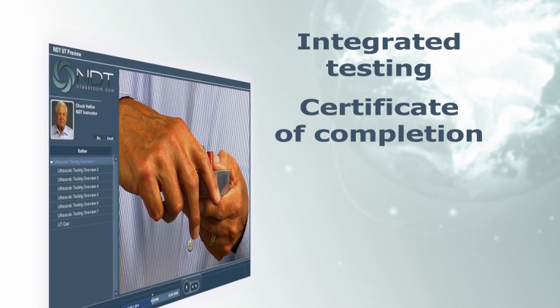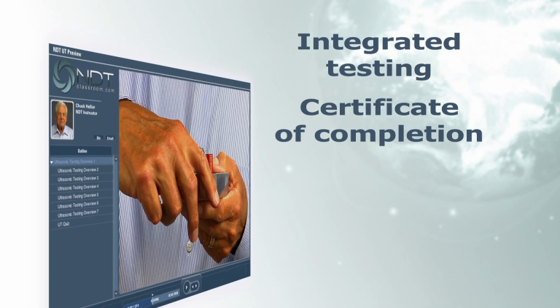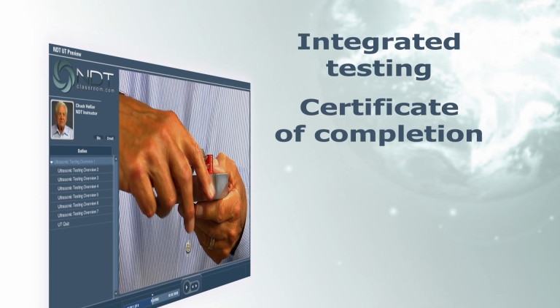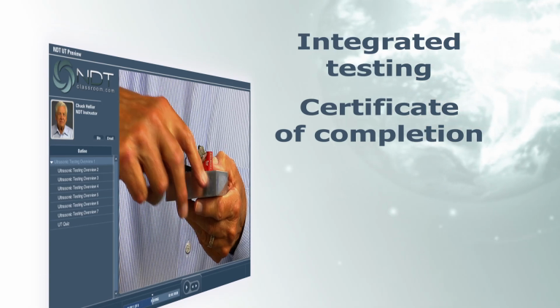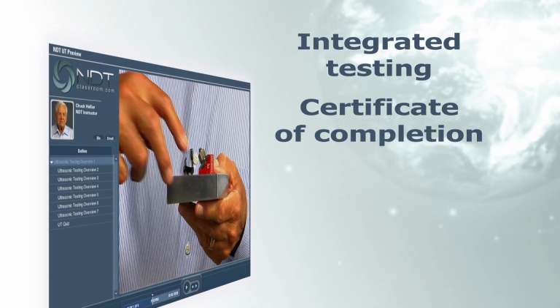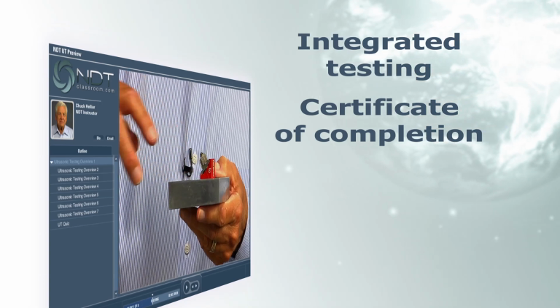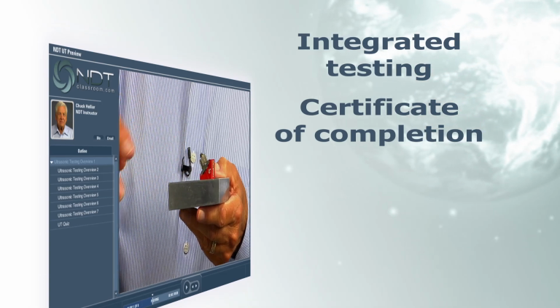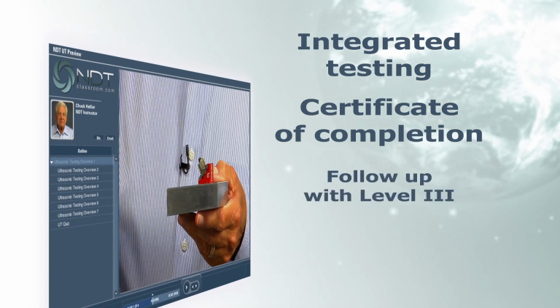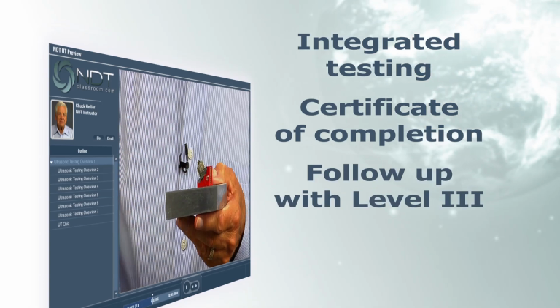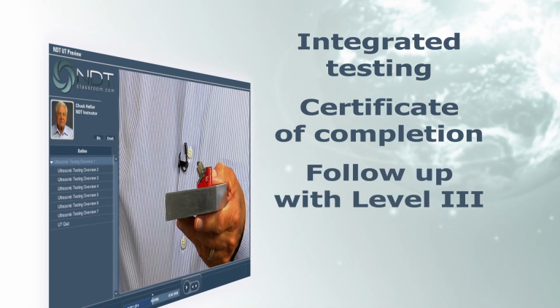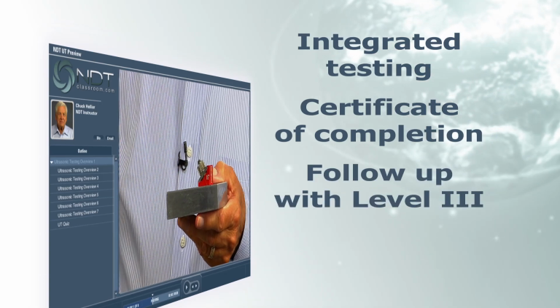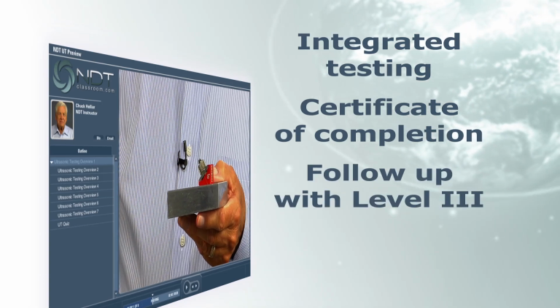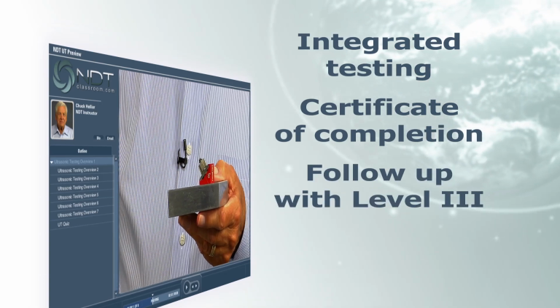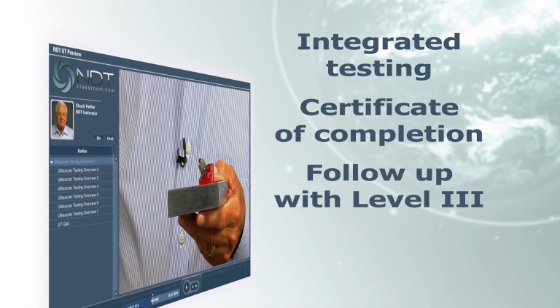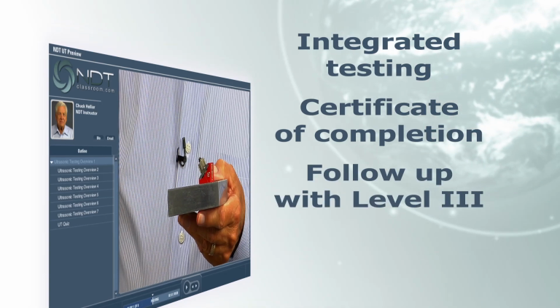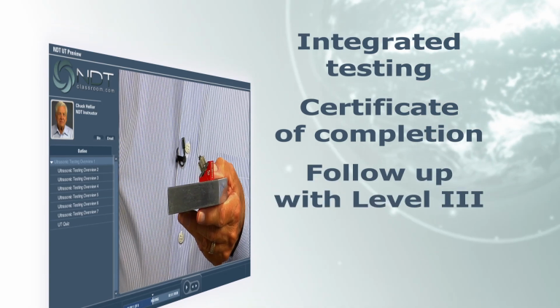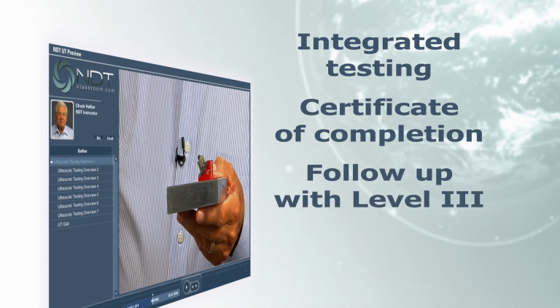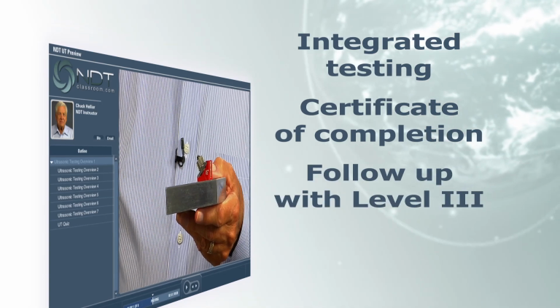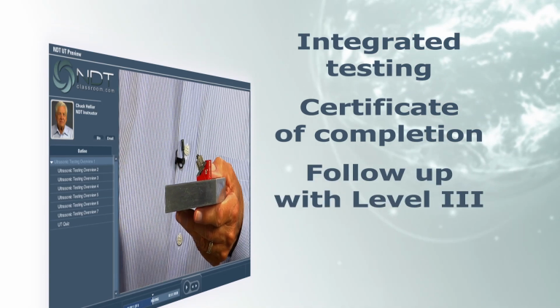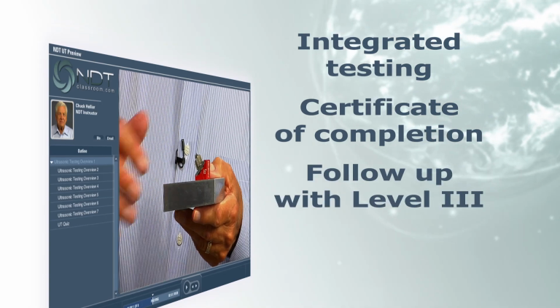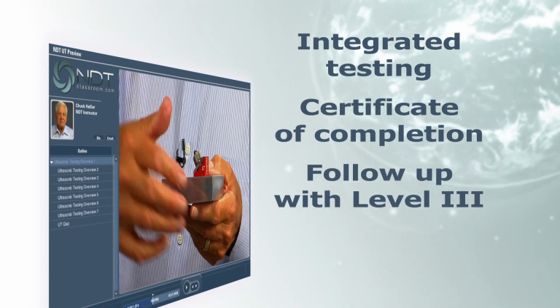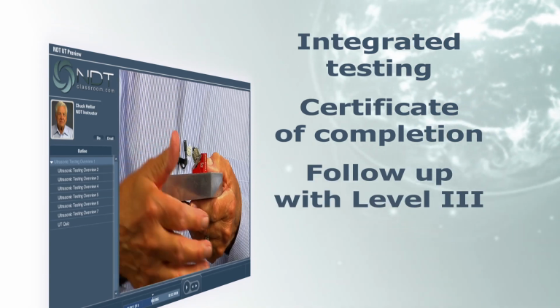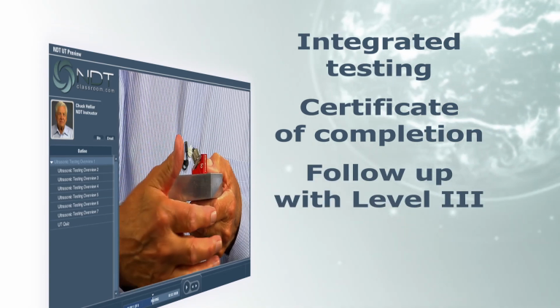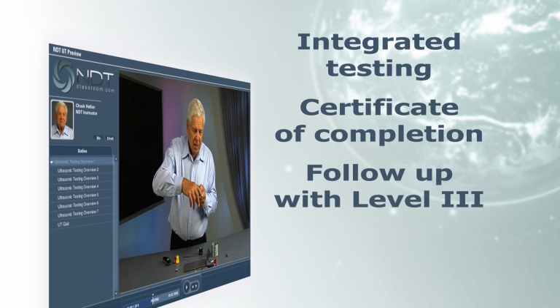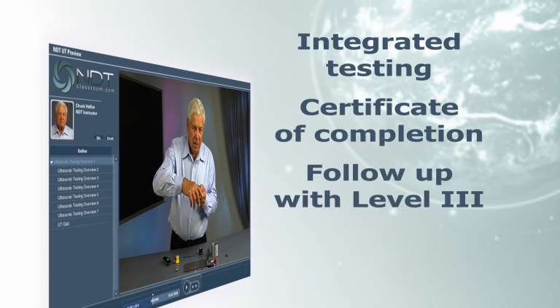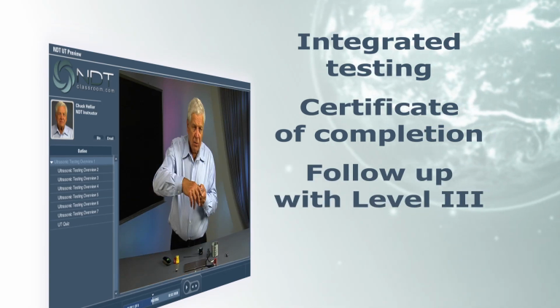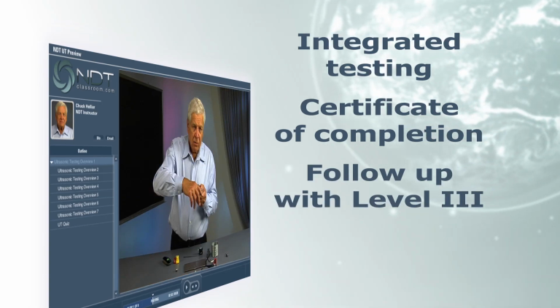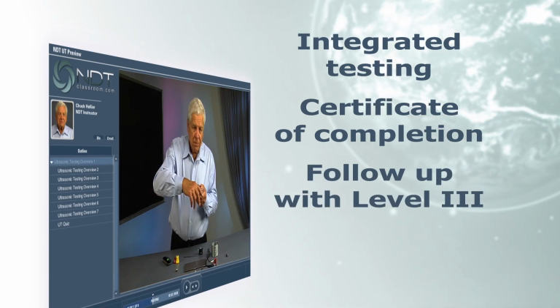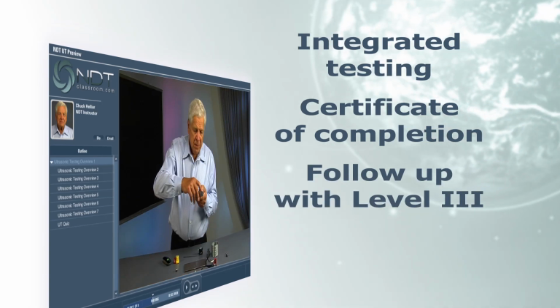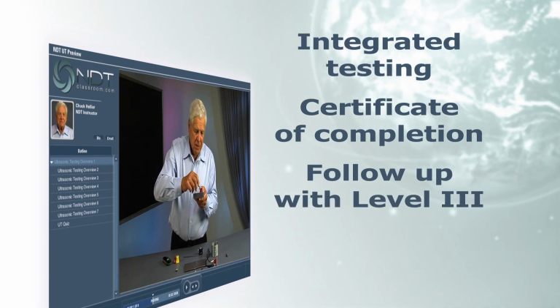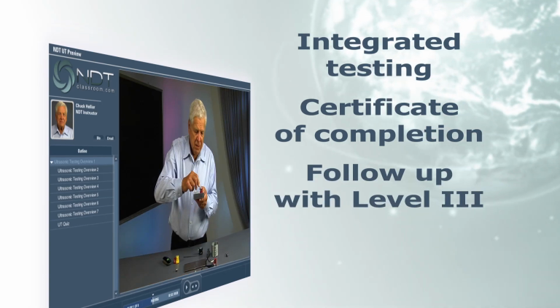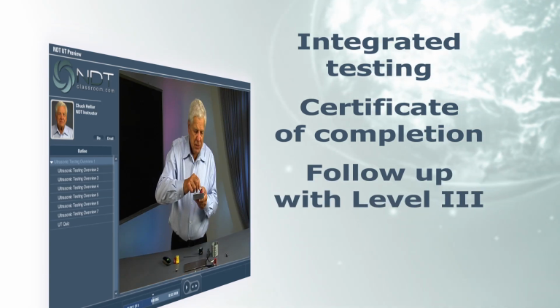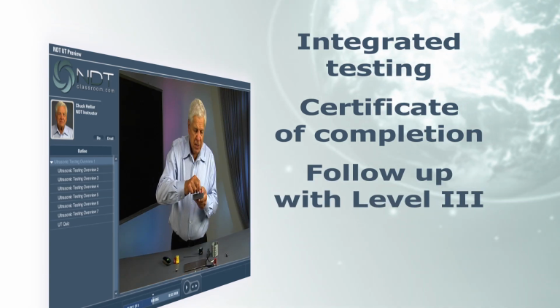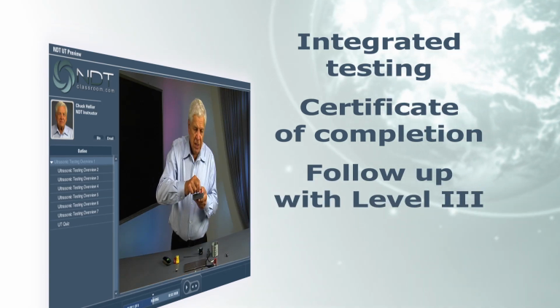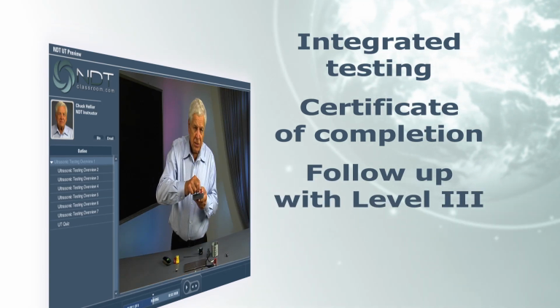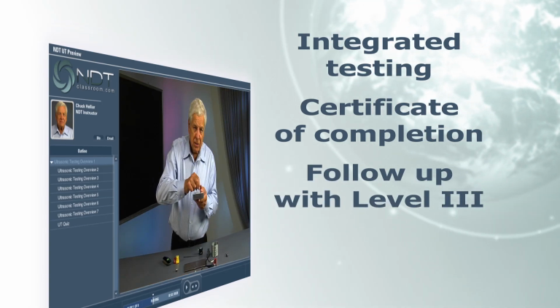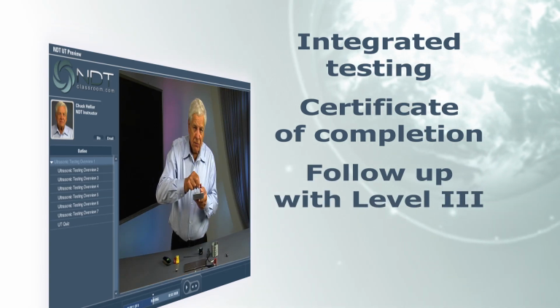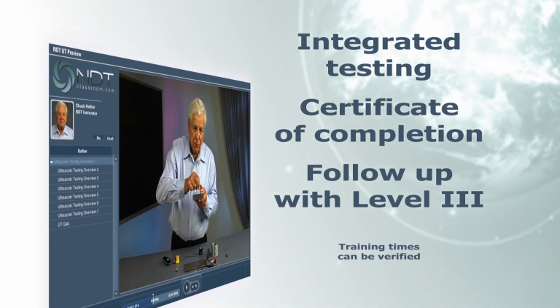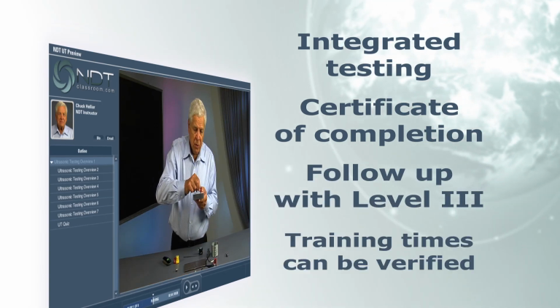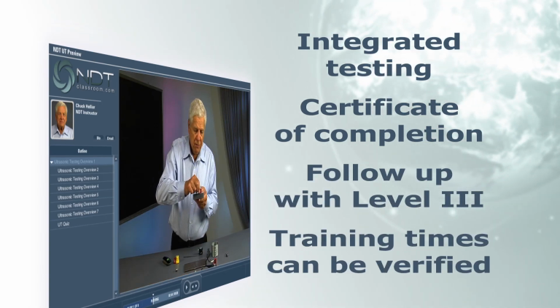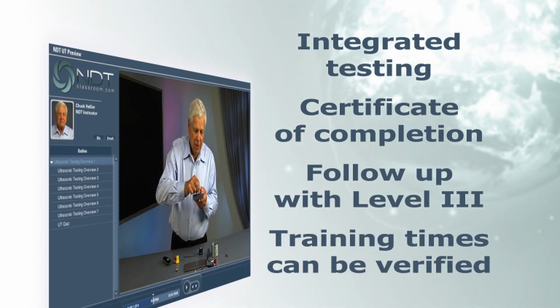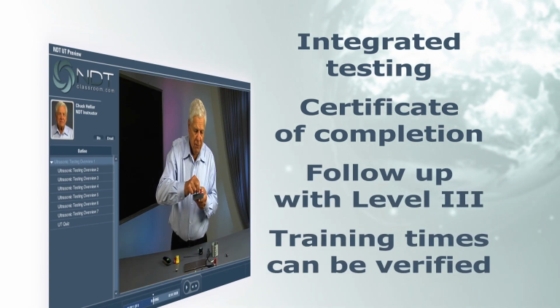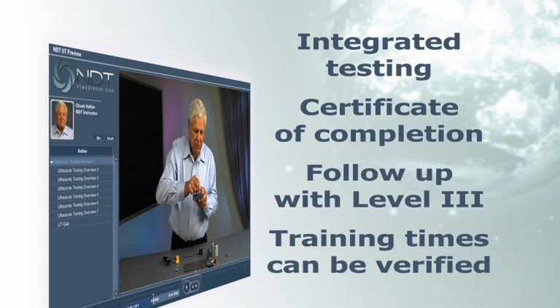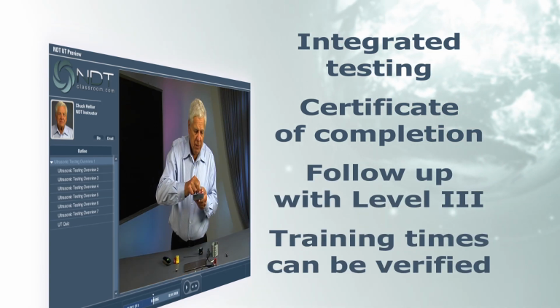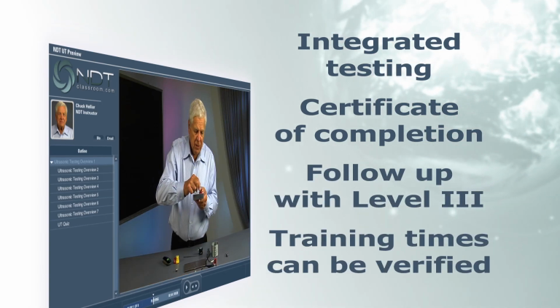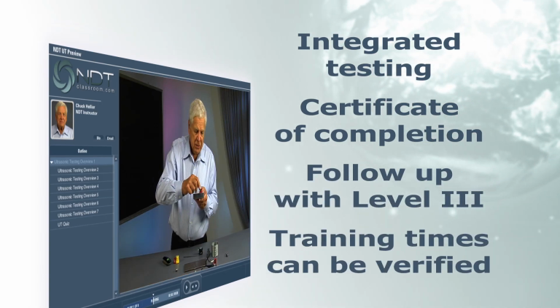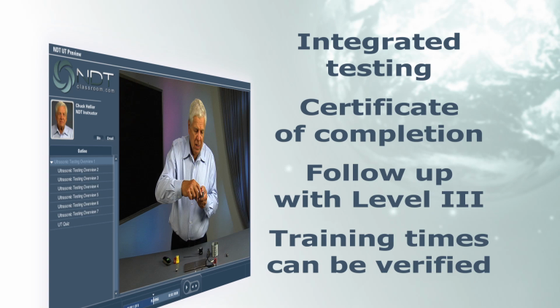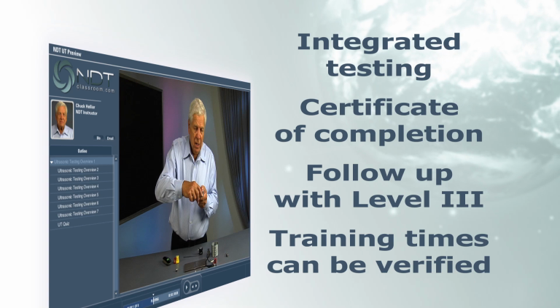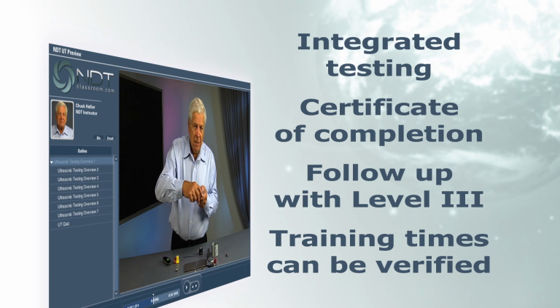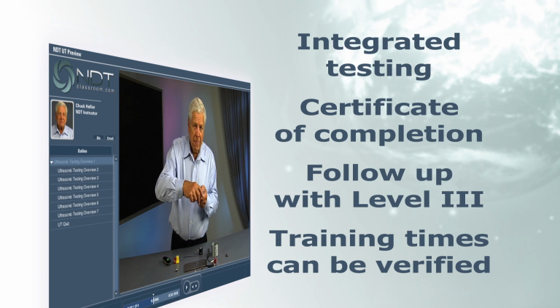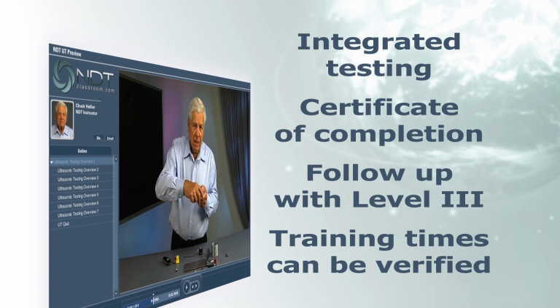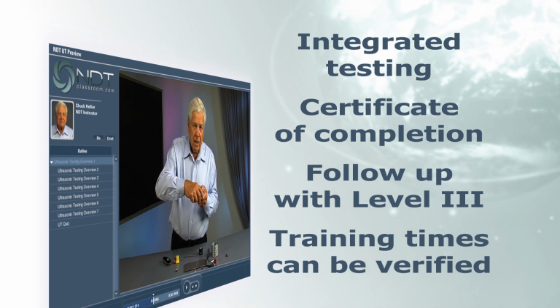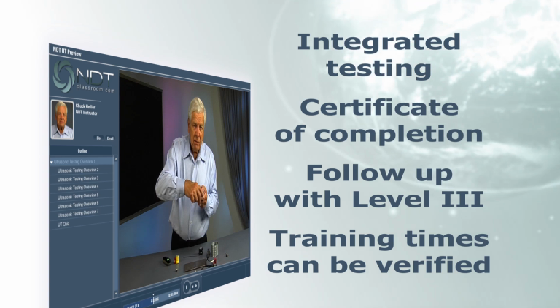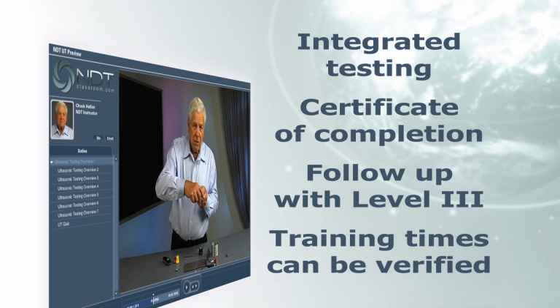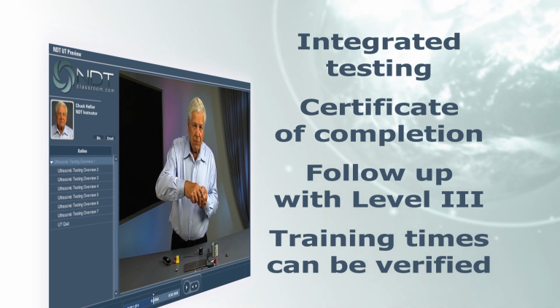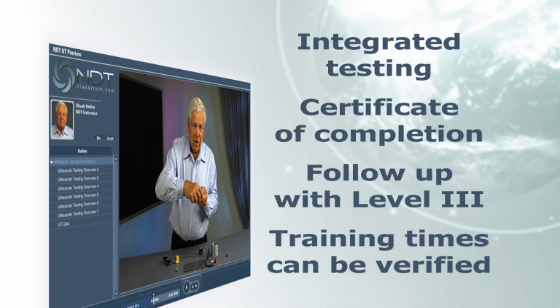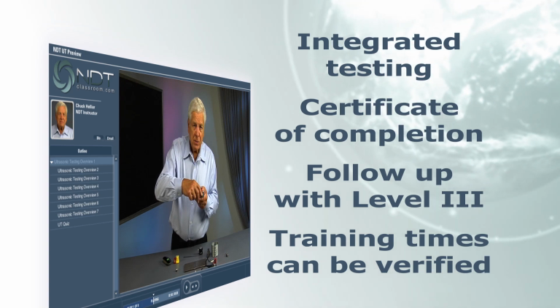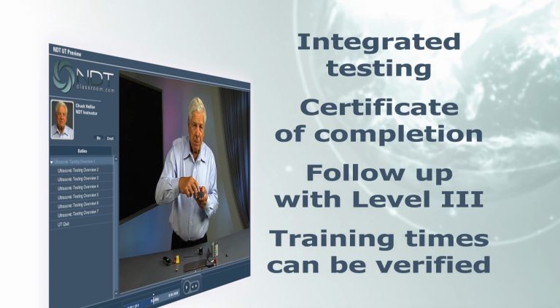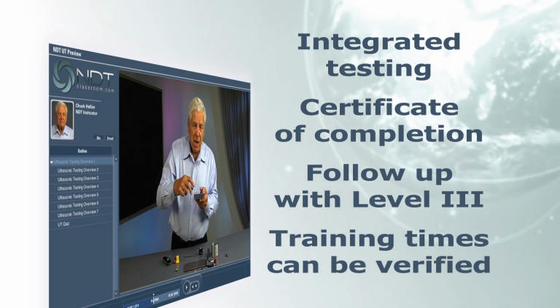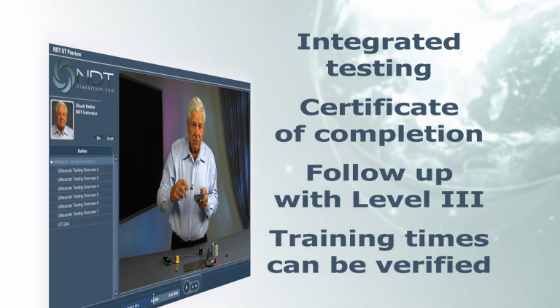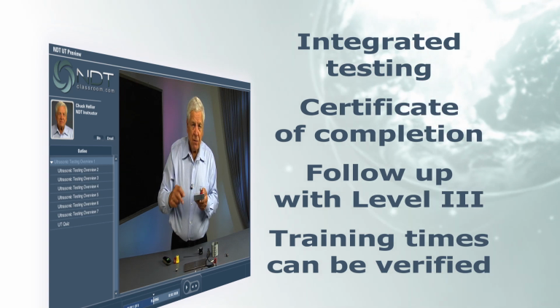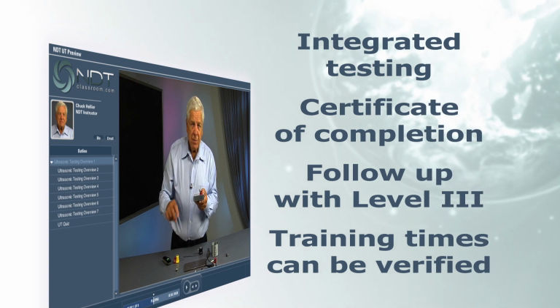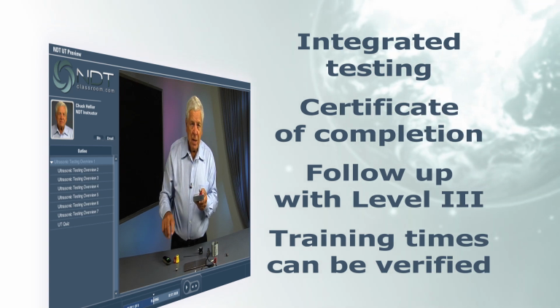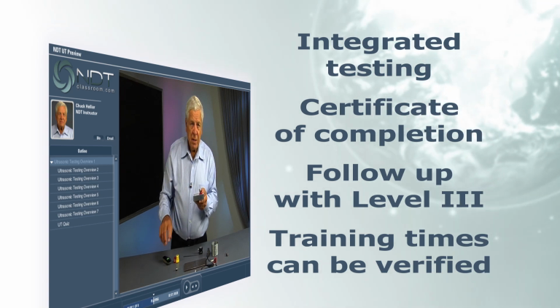This can be followed with your company's Level 3, providing practical training and testing, and all of your minimum theory training times can be verified.